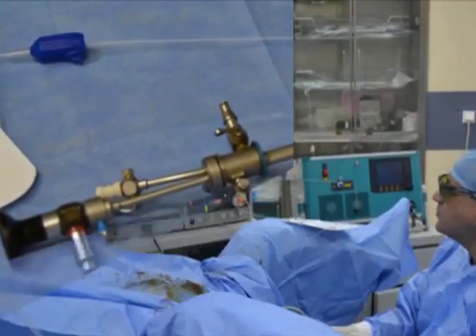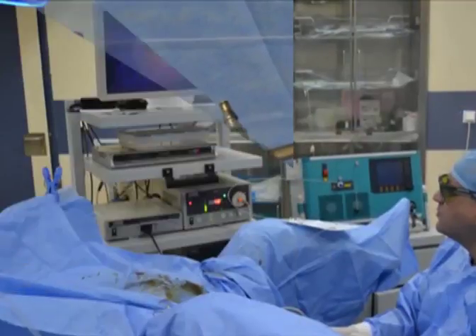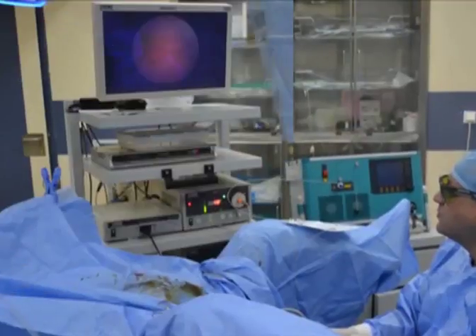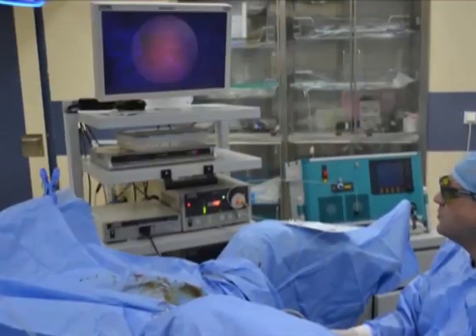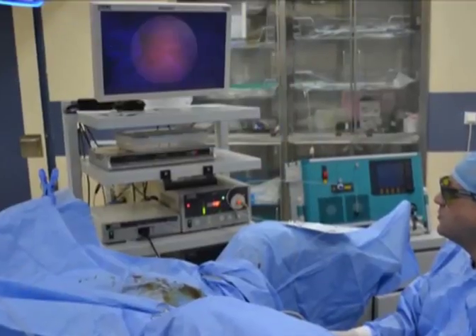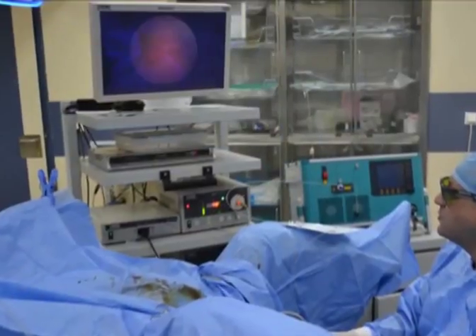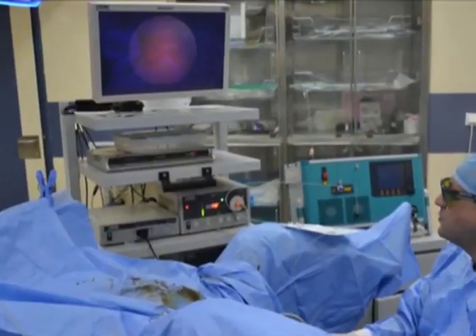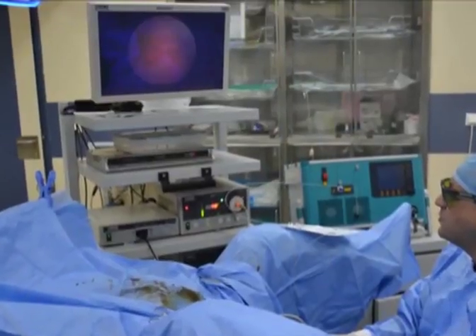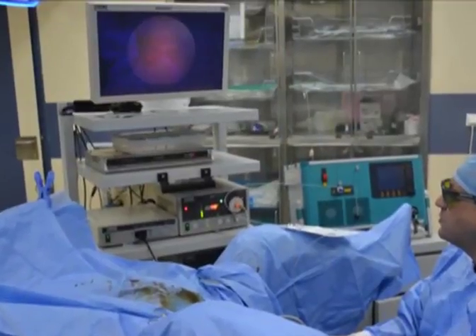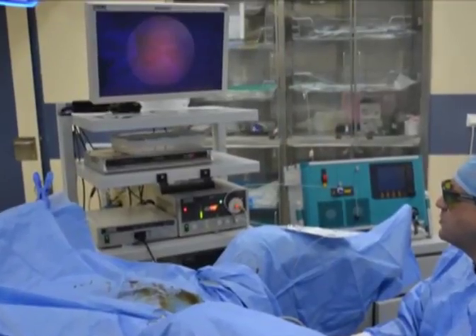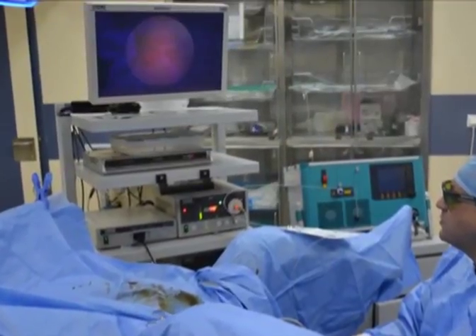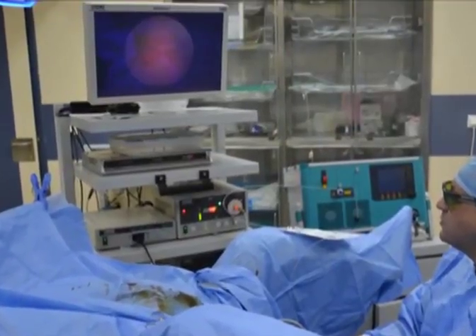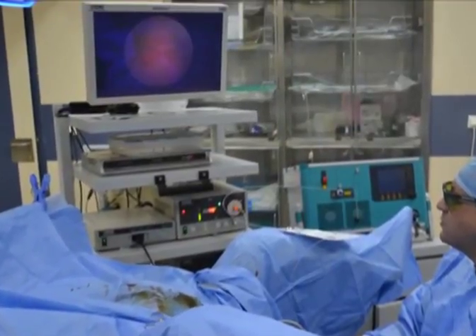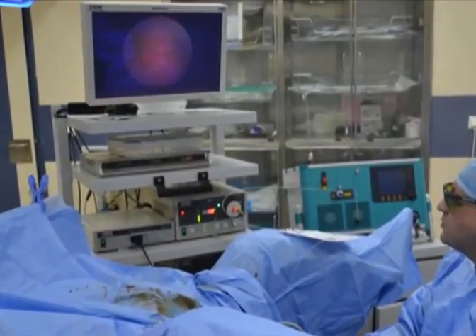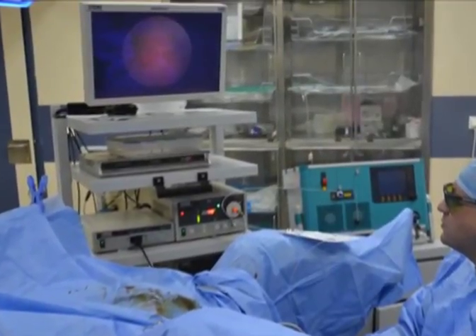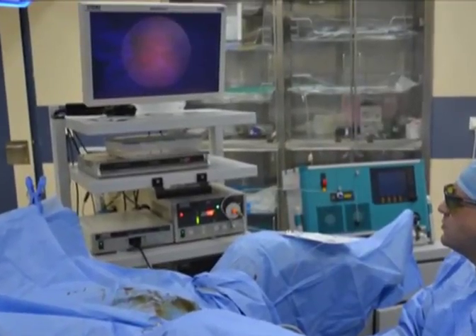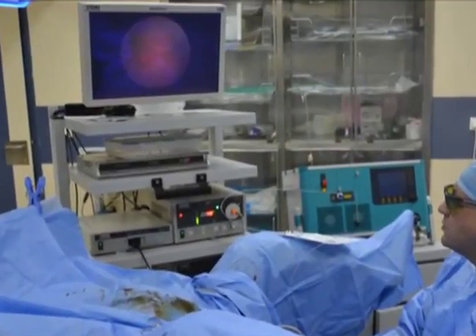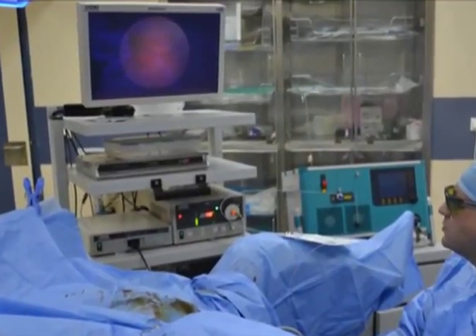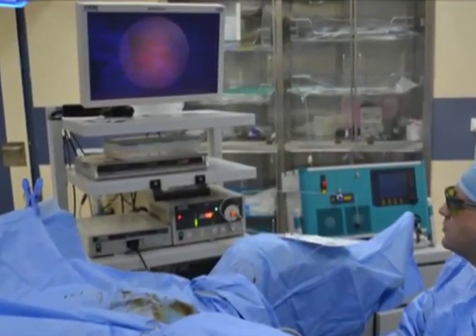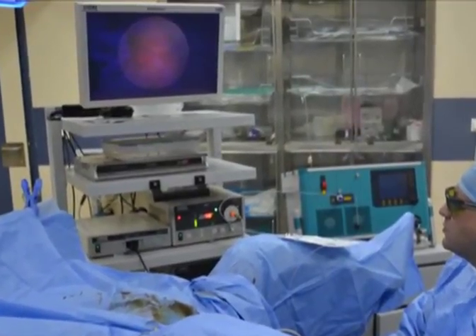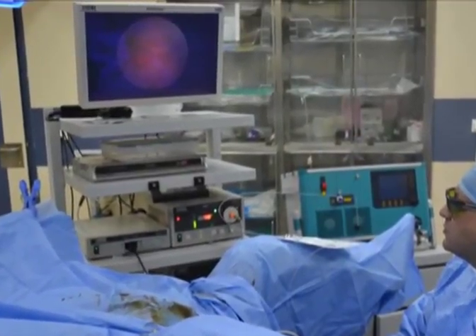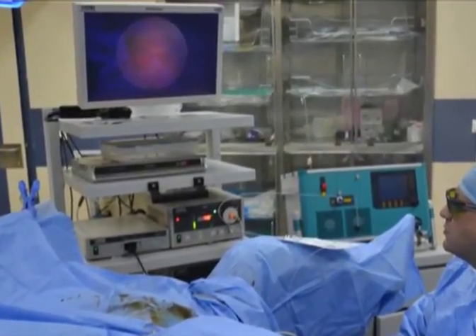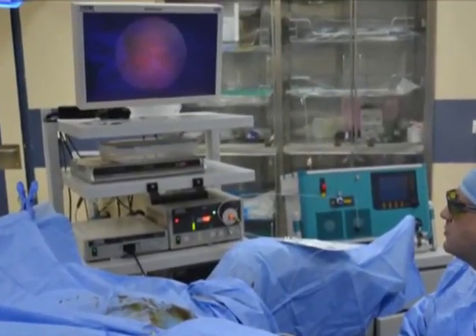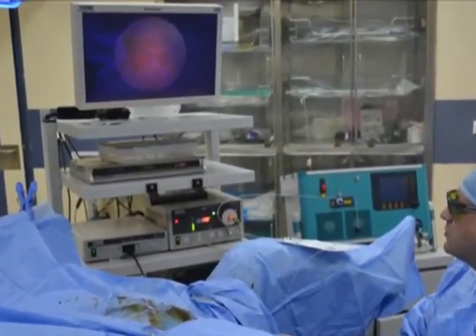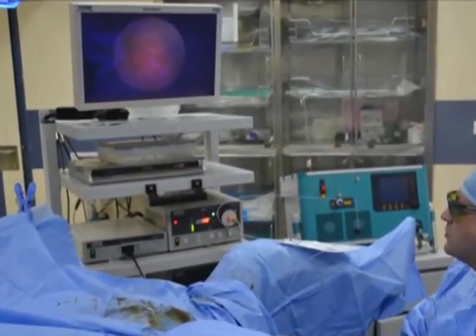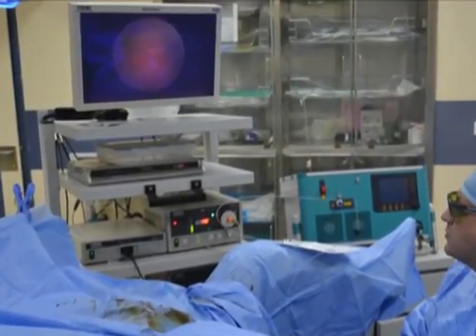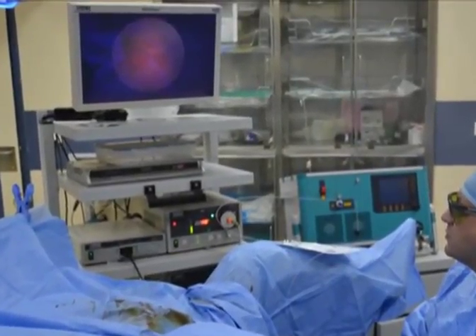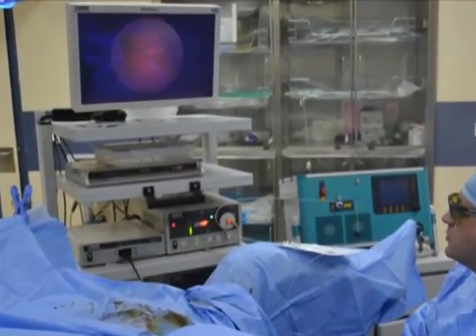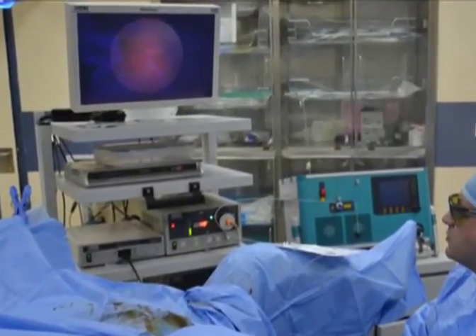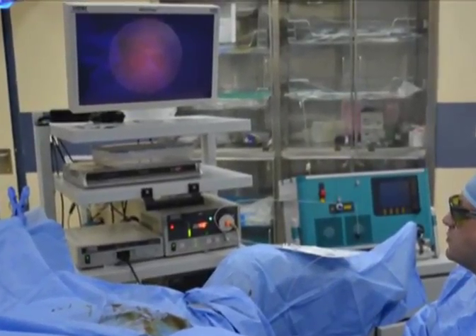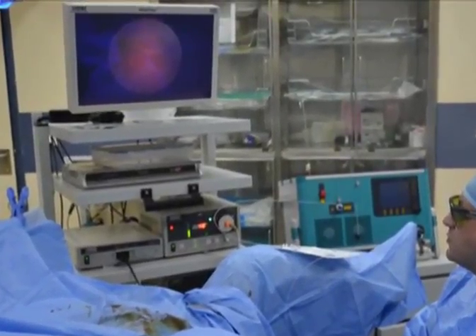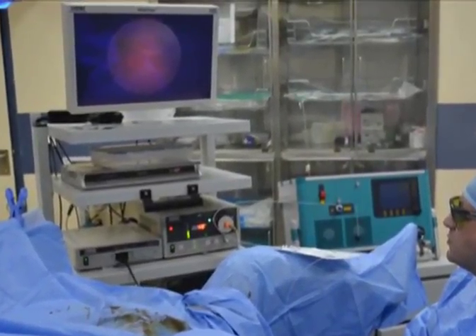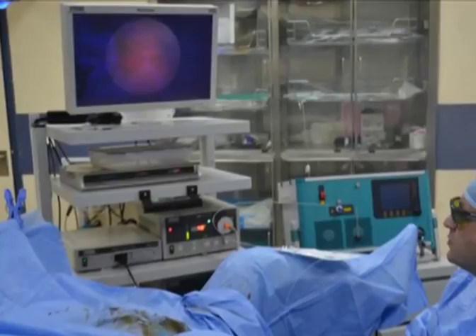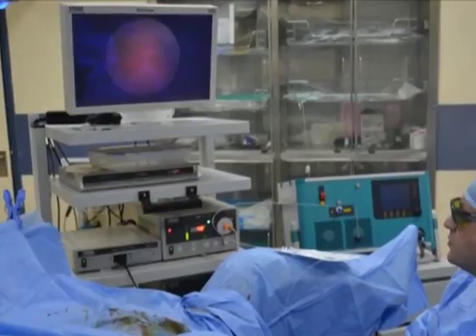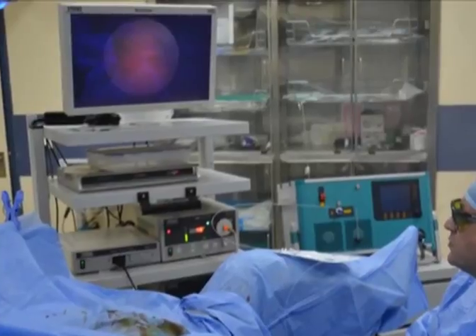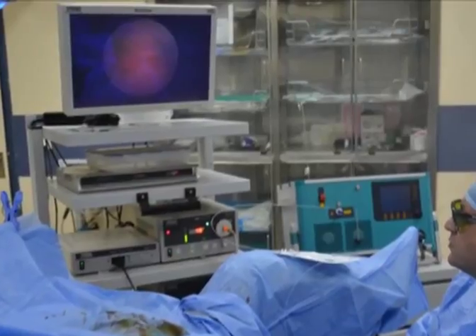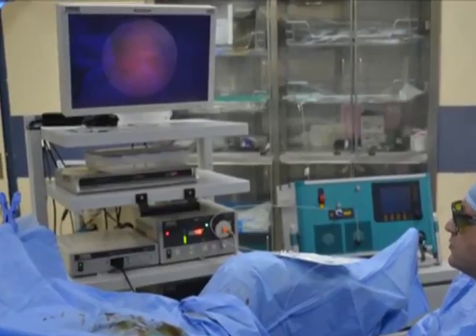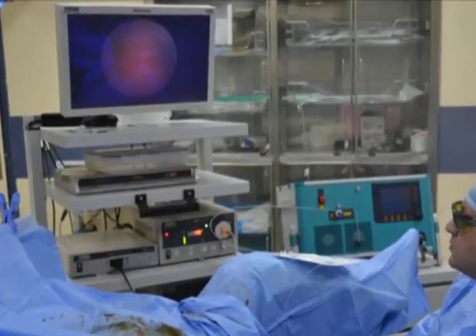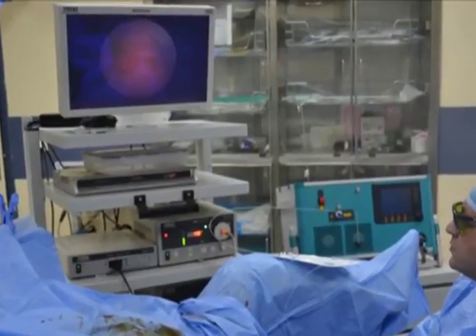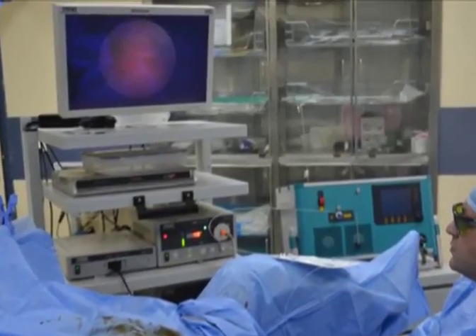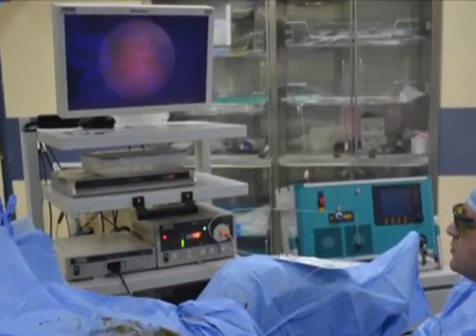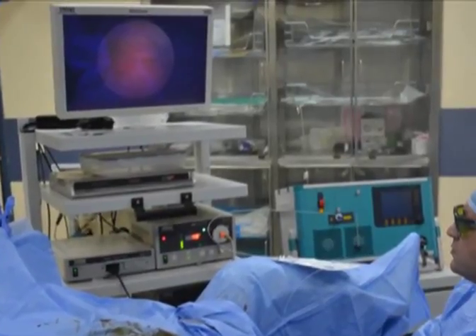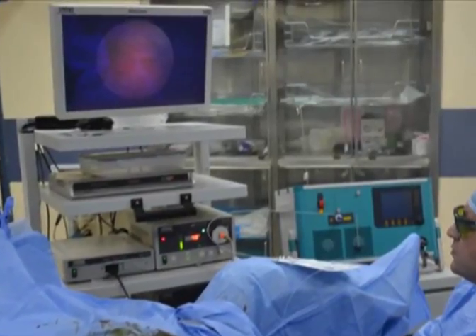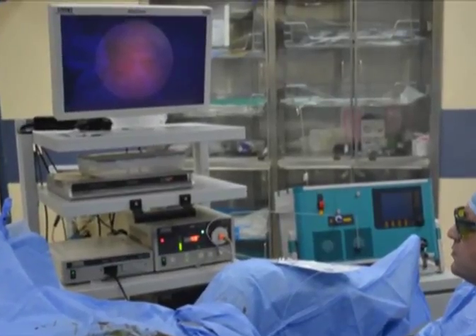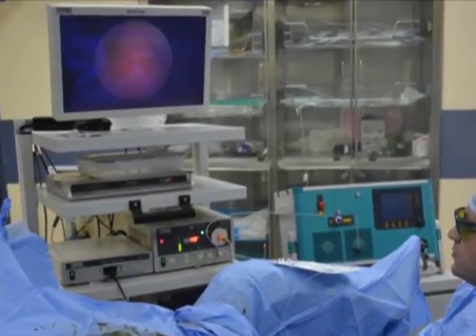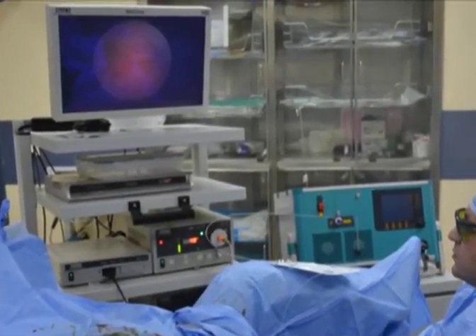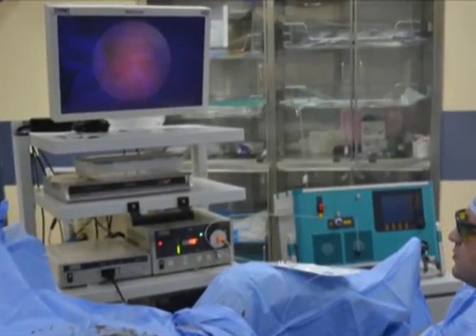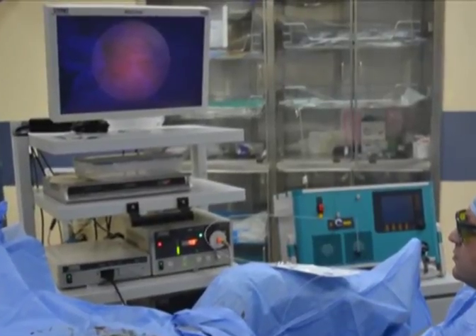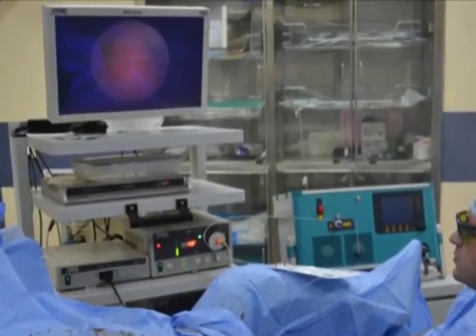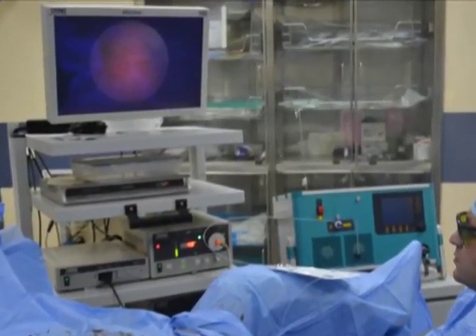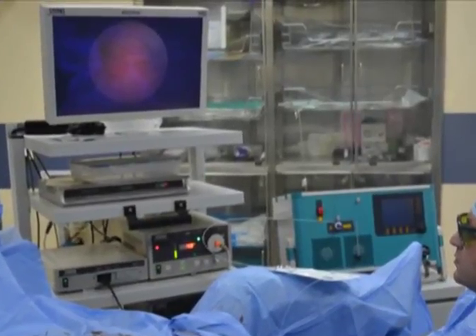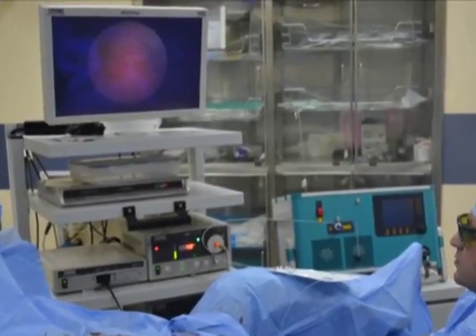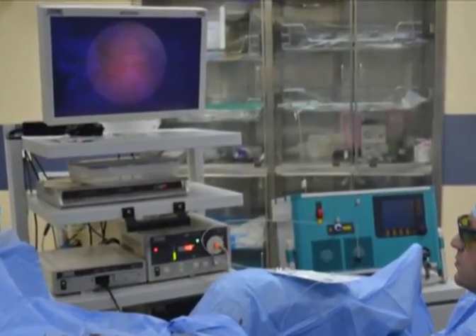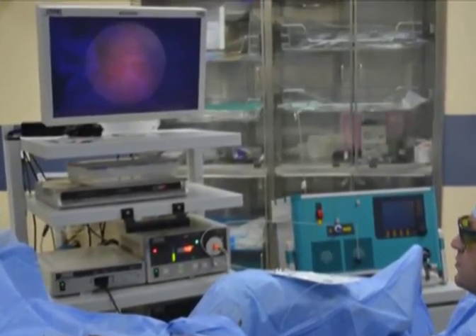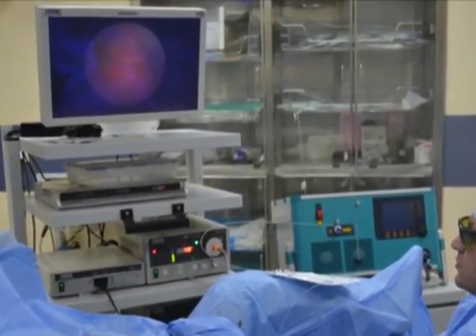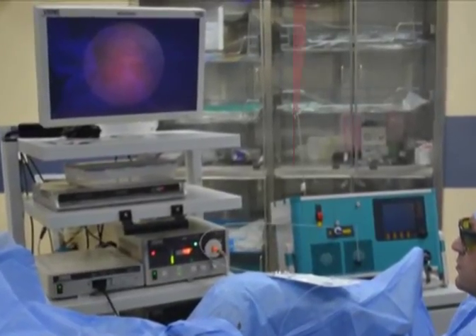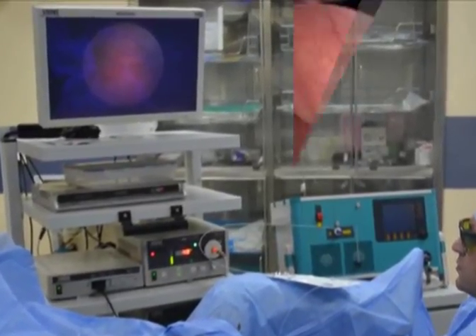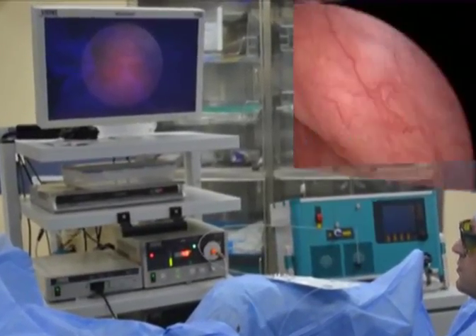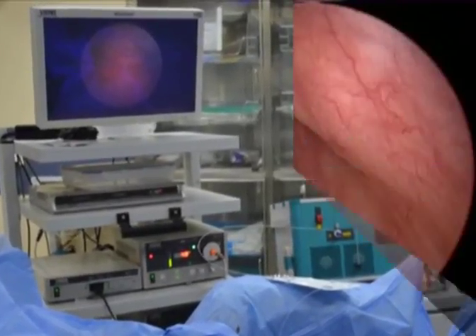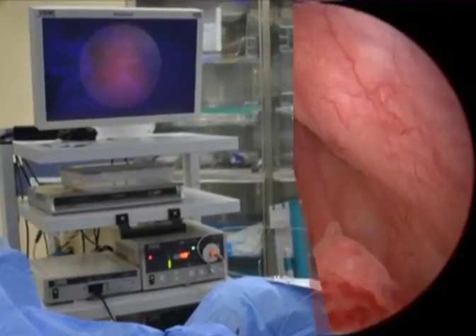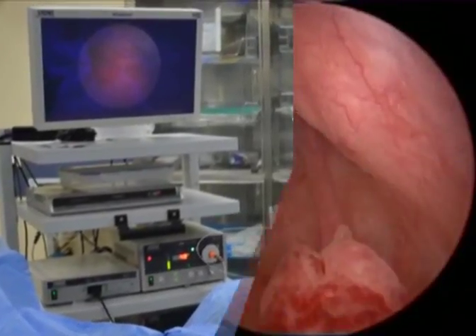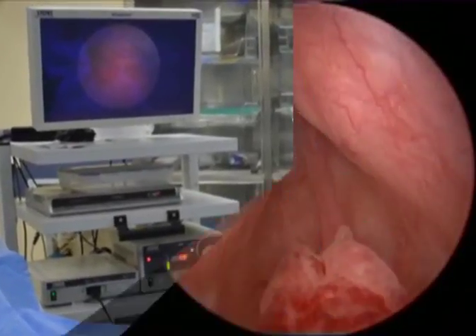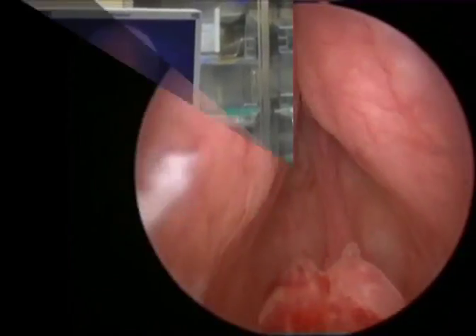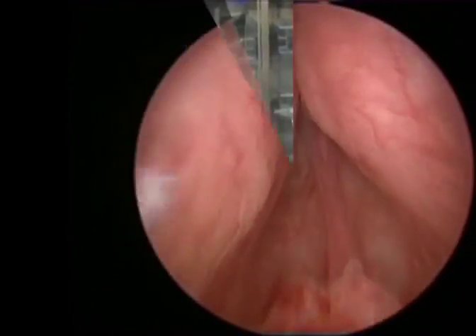This procedure is performed in a lithotomy position. The use of an endocamera and protective goggles is a must.